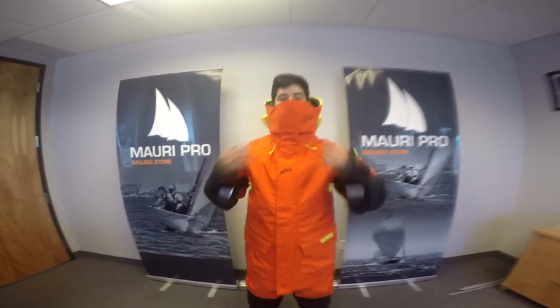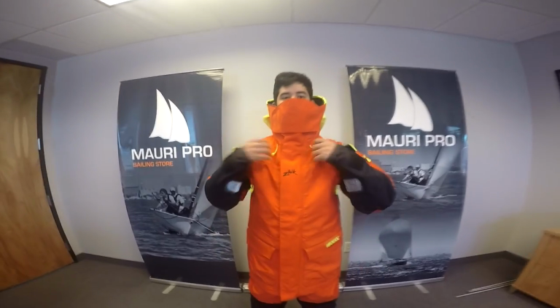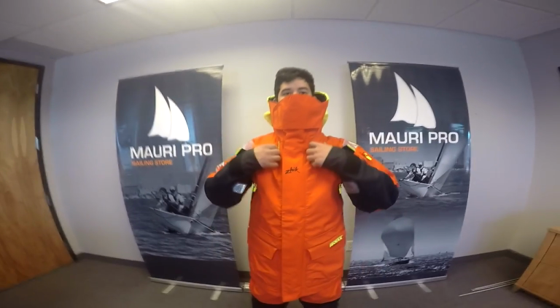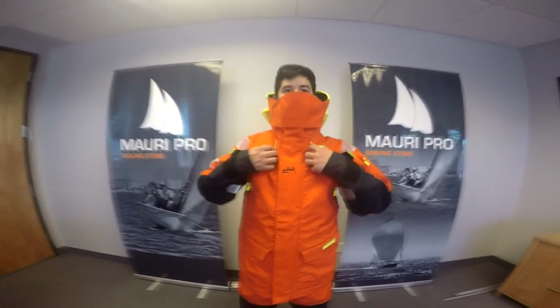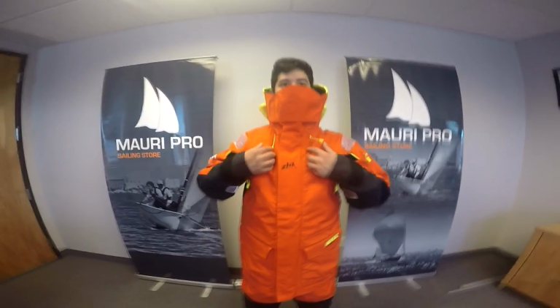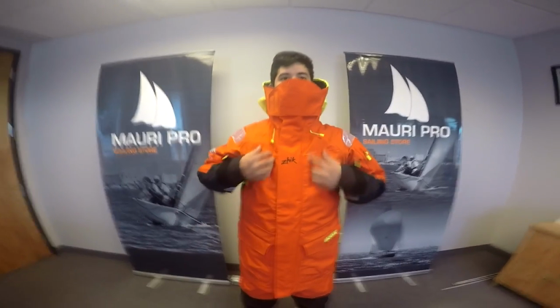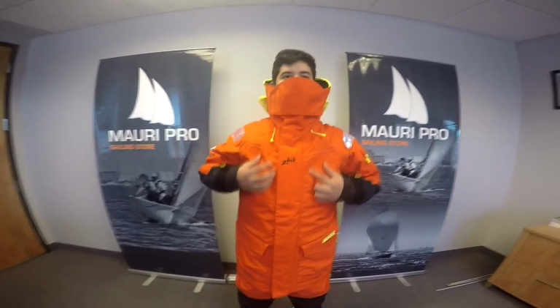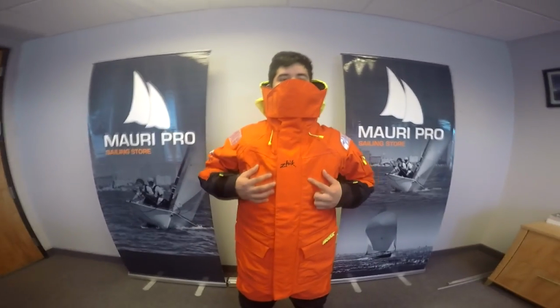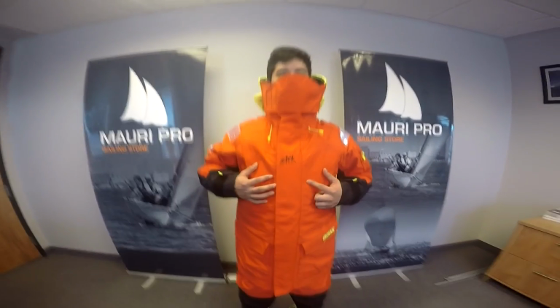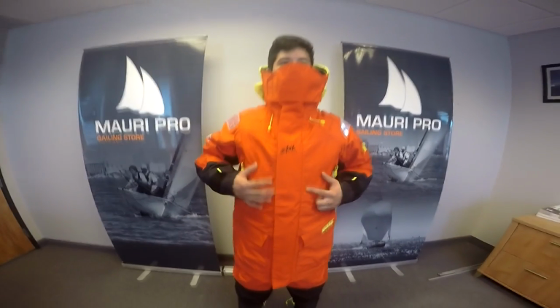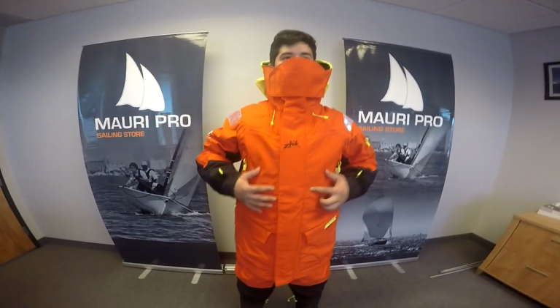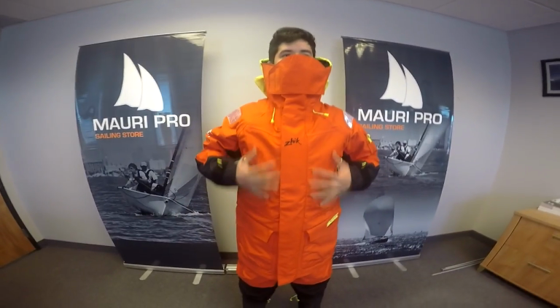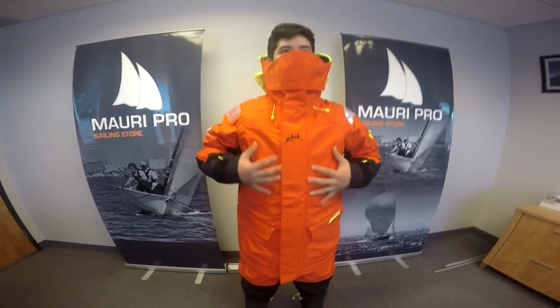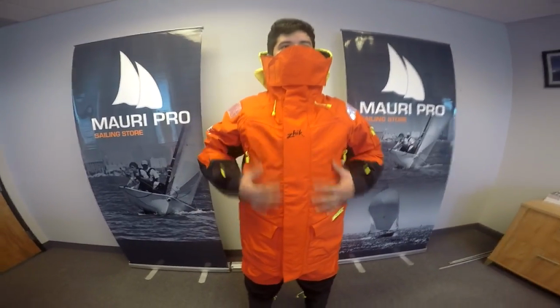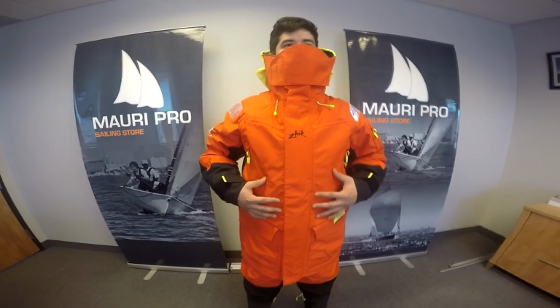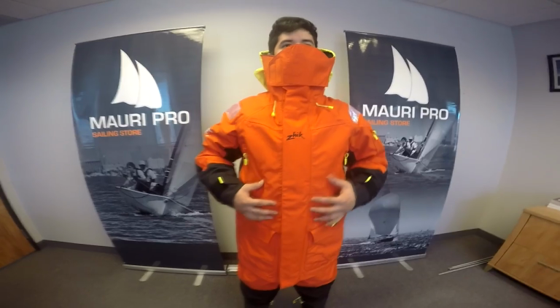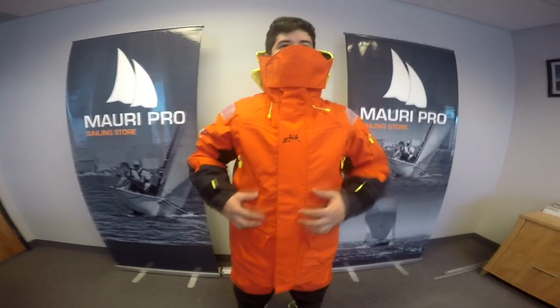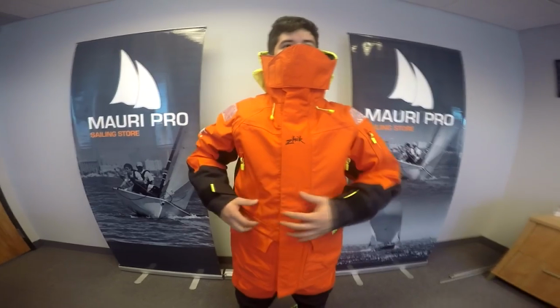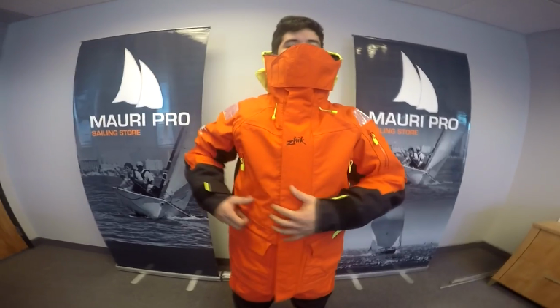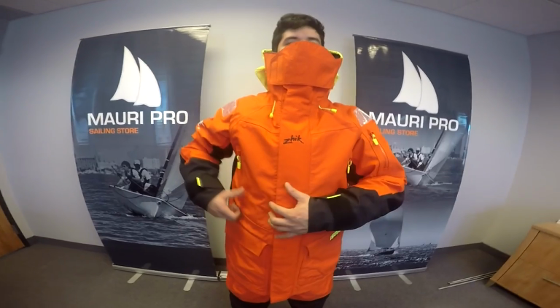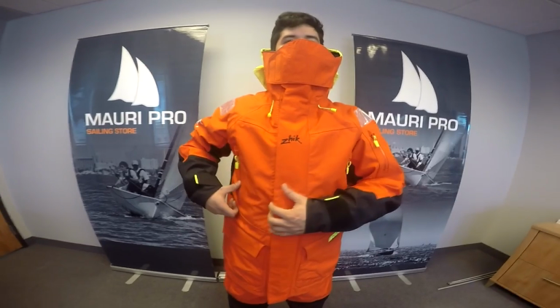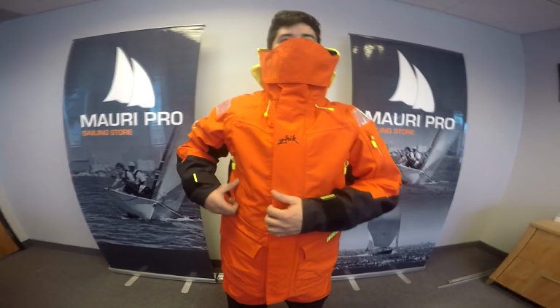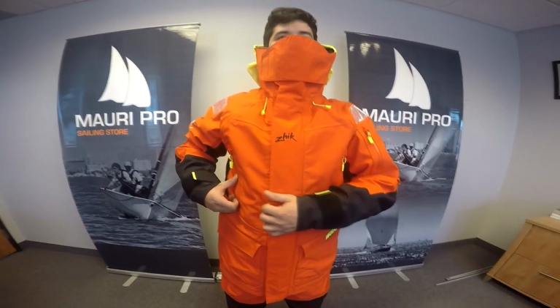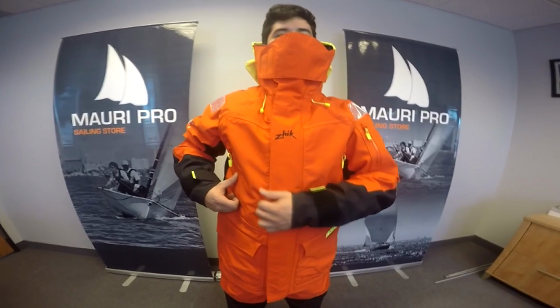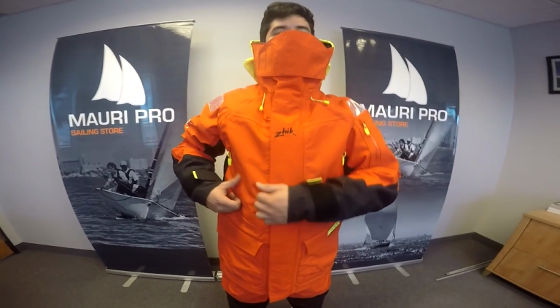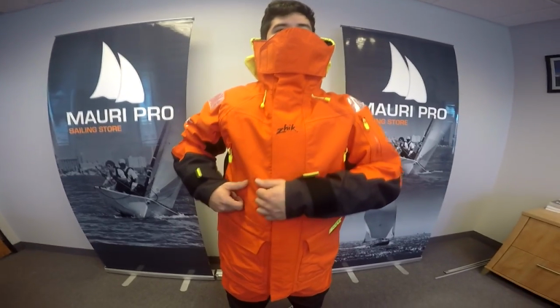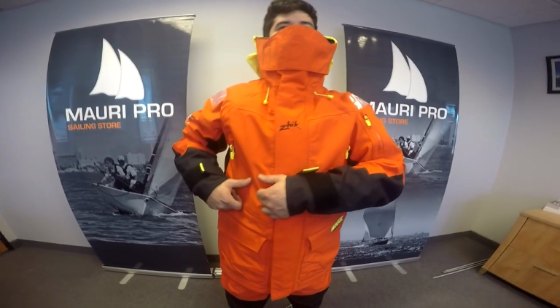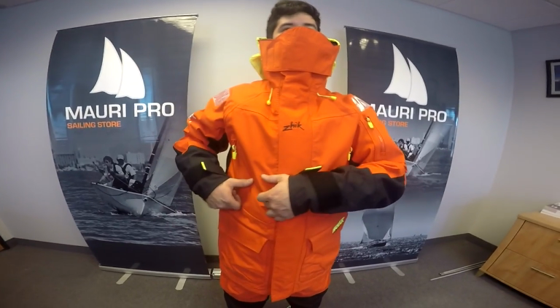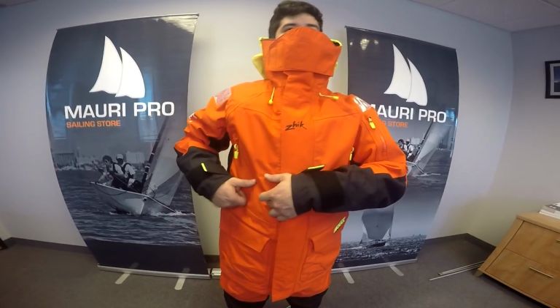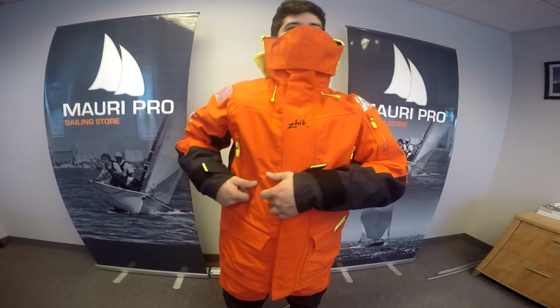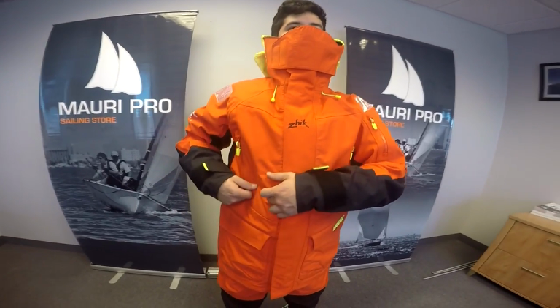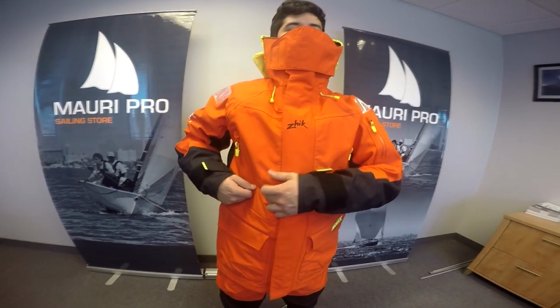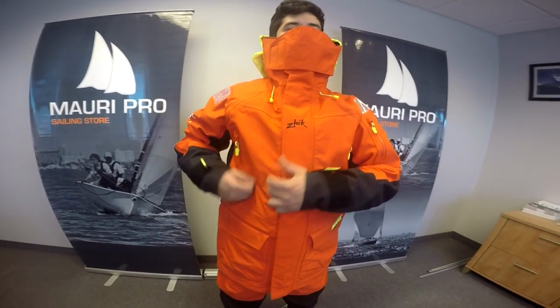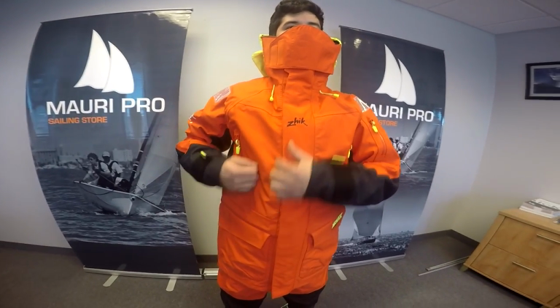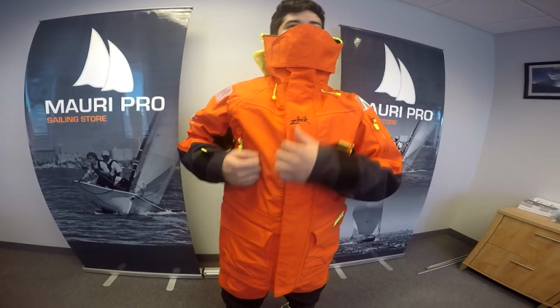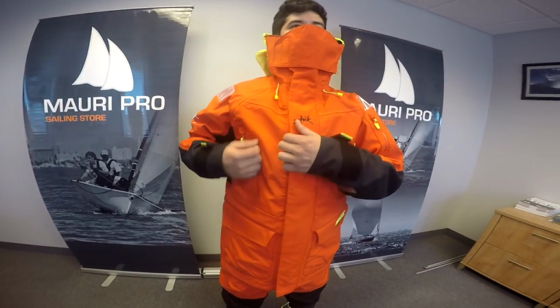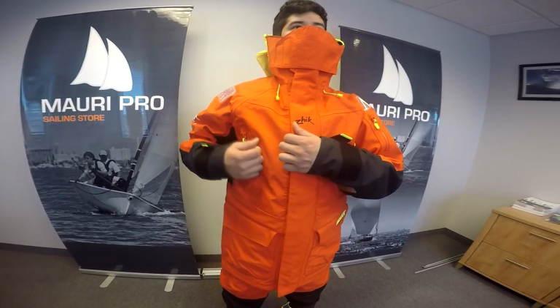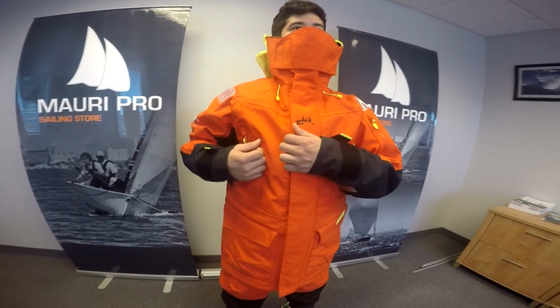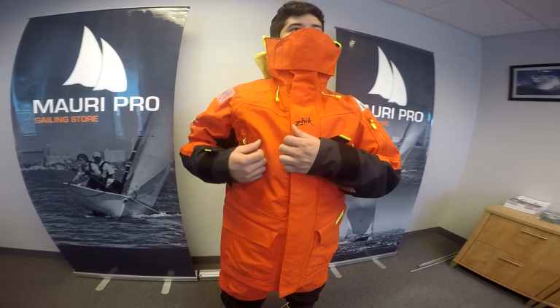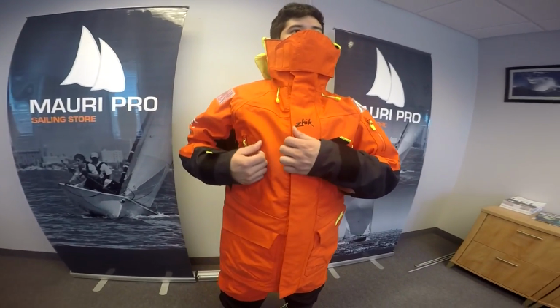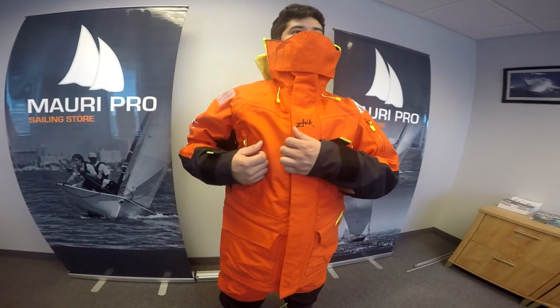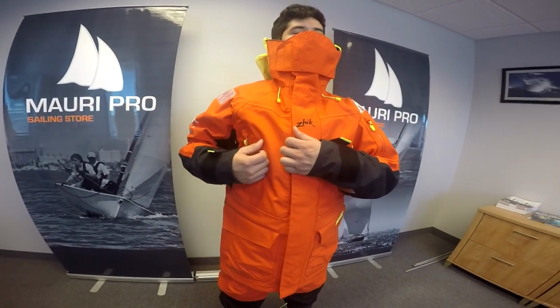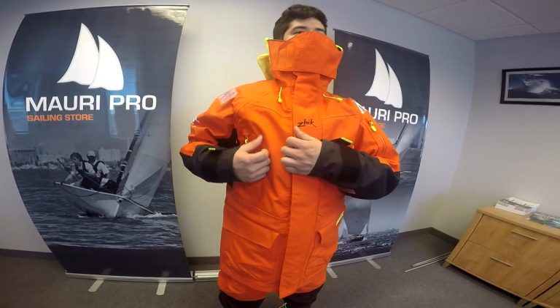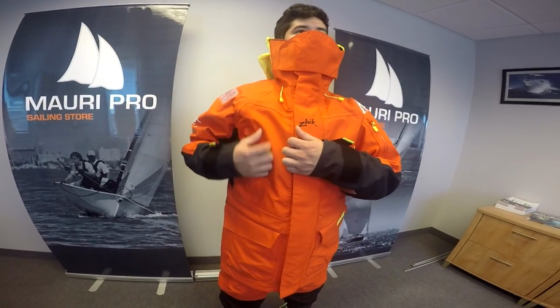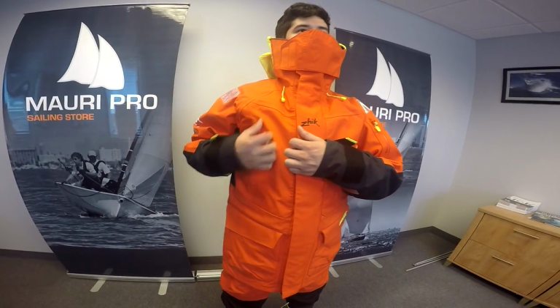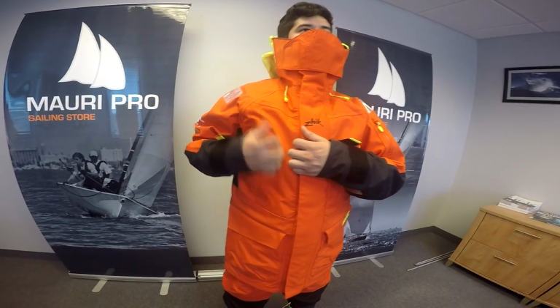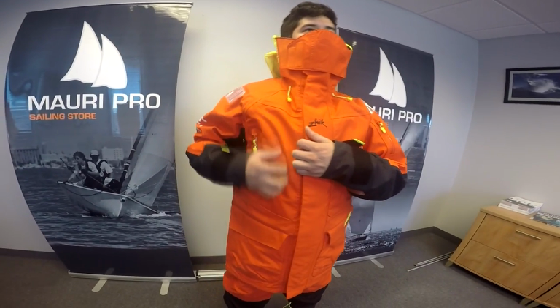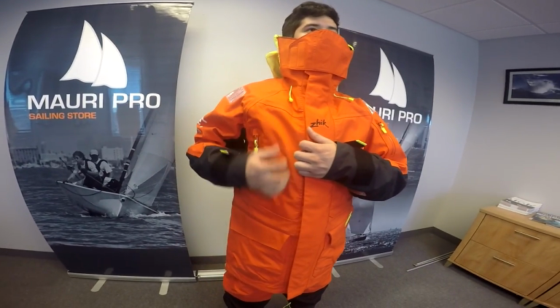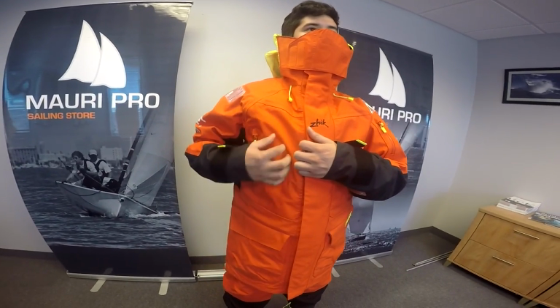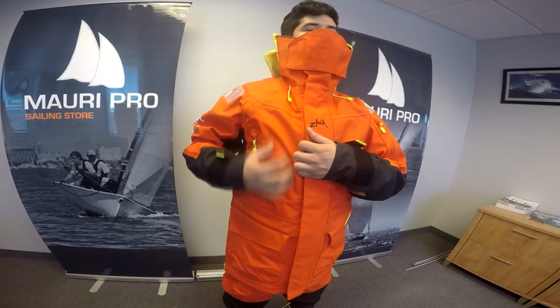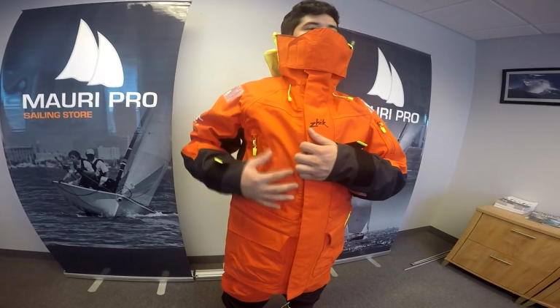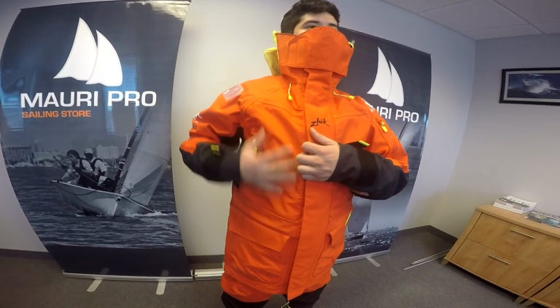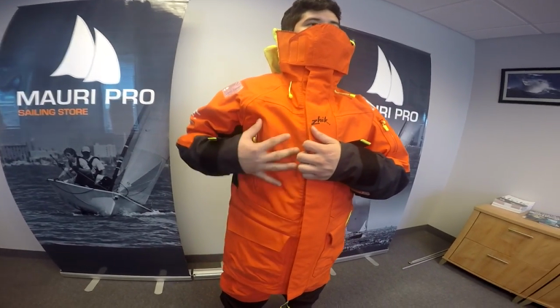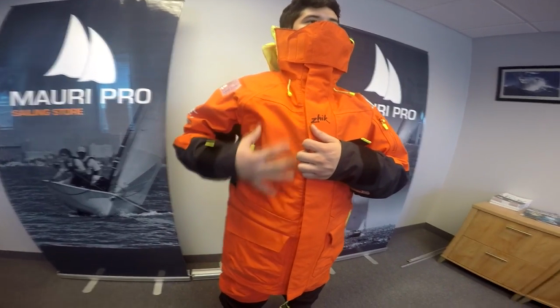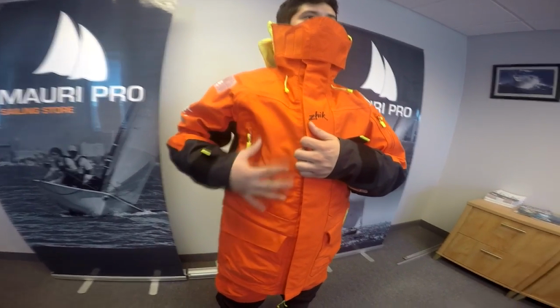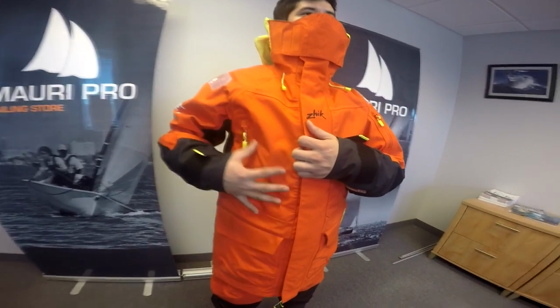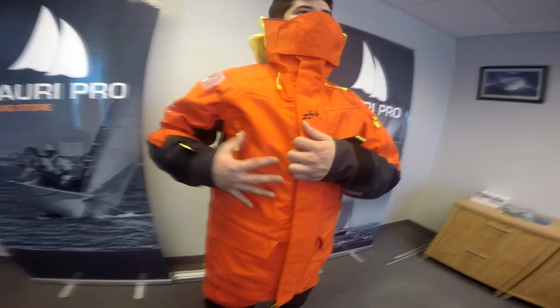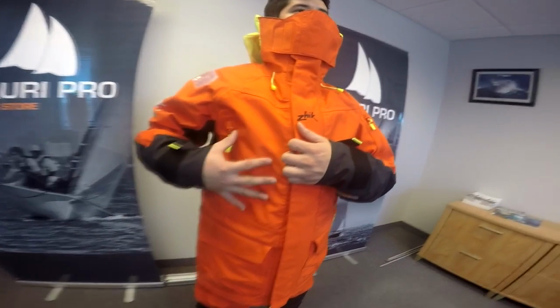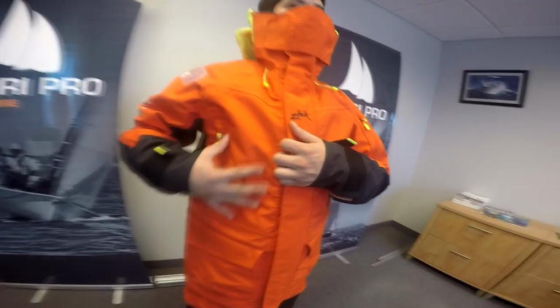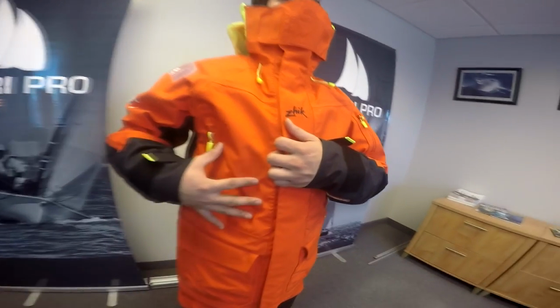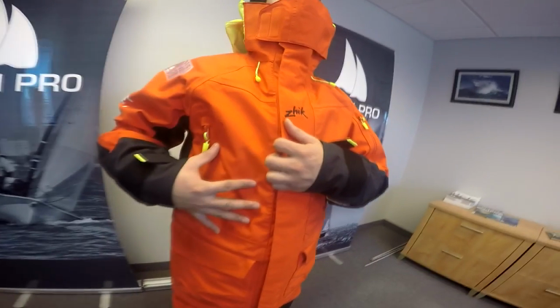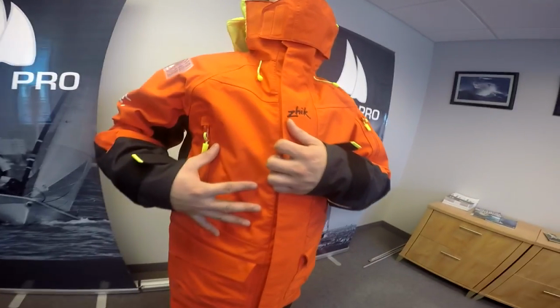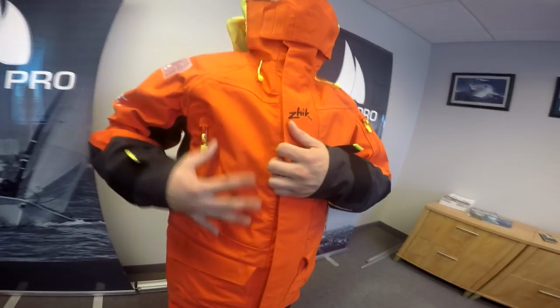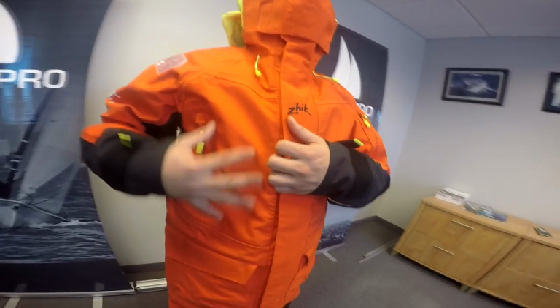First, we begin with the outer layer. The purpose of this layer is to shield you and your other layers from the wind and water.